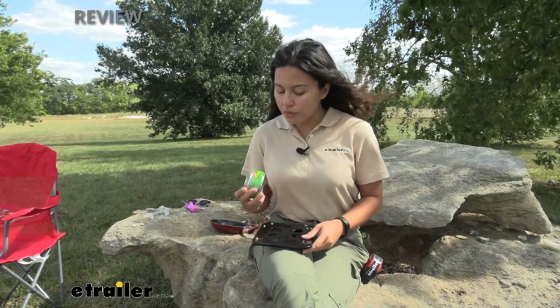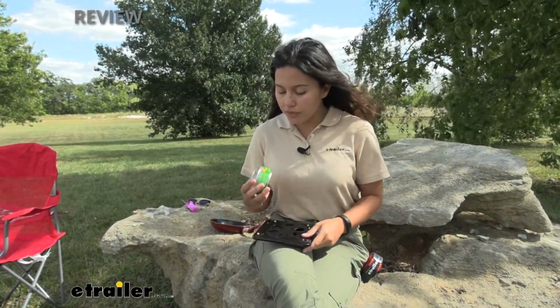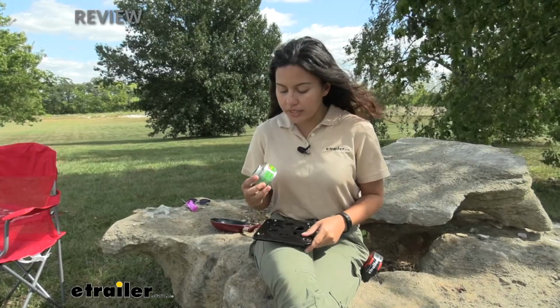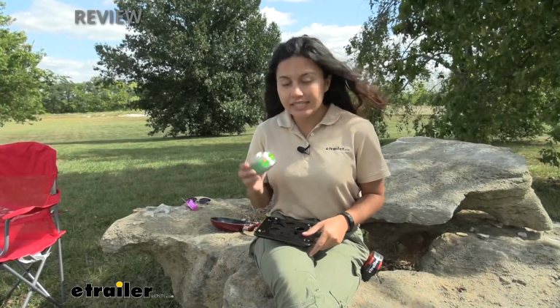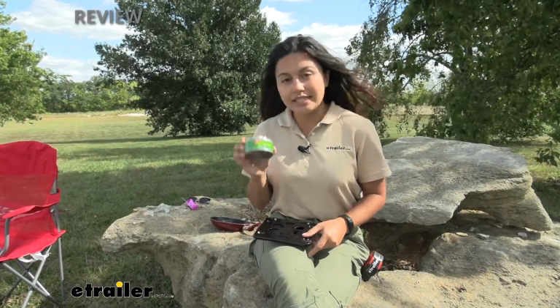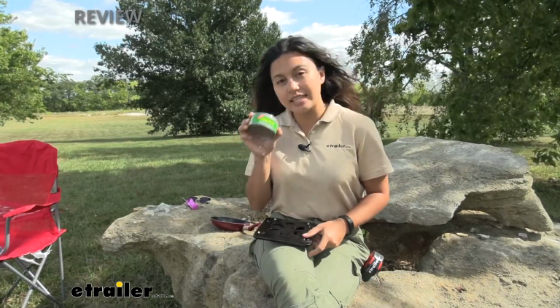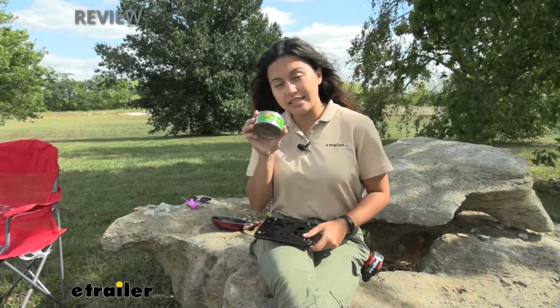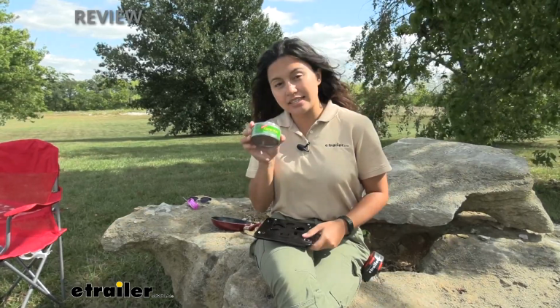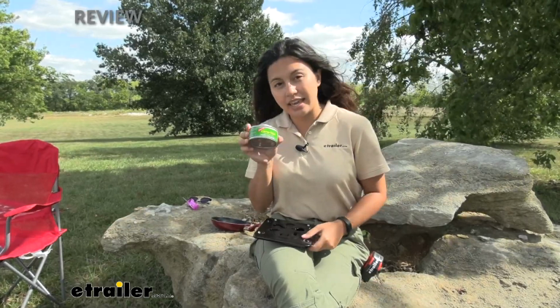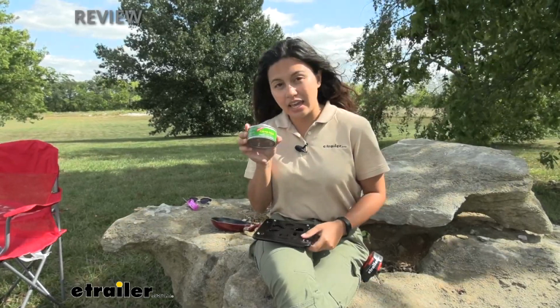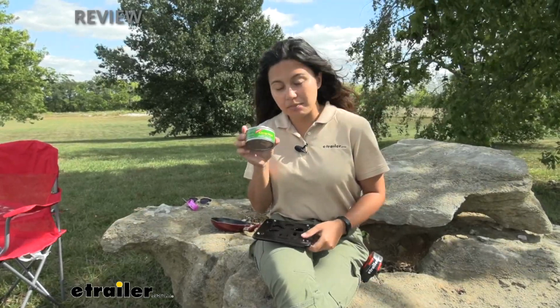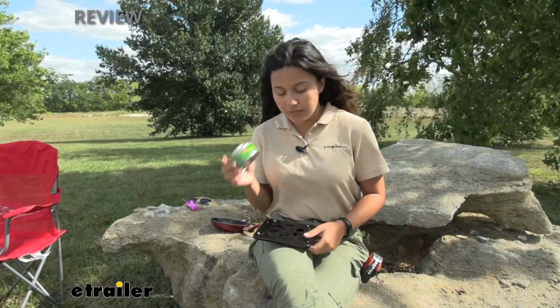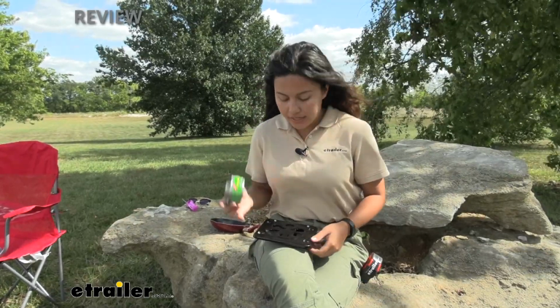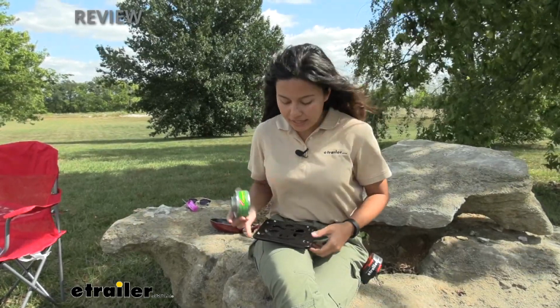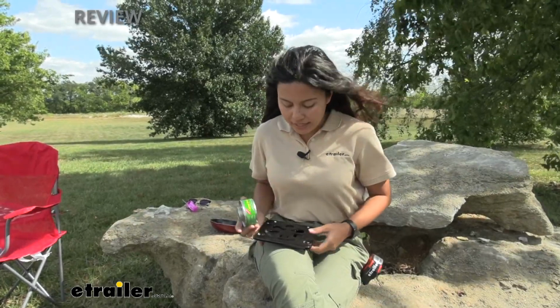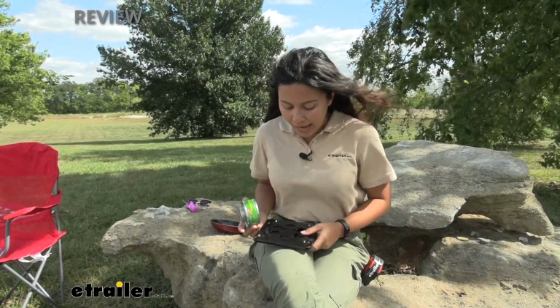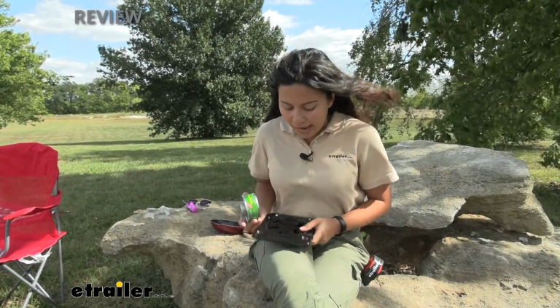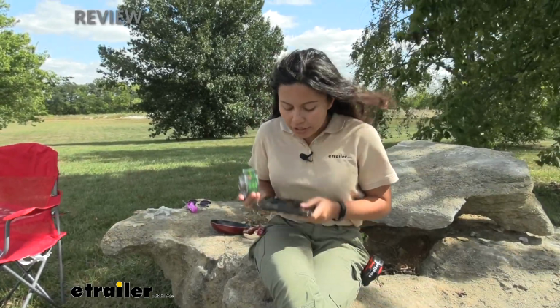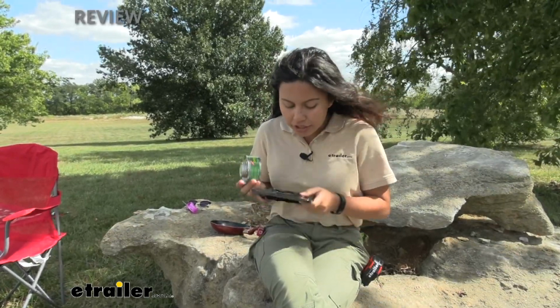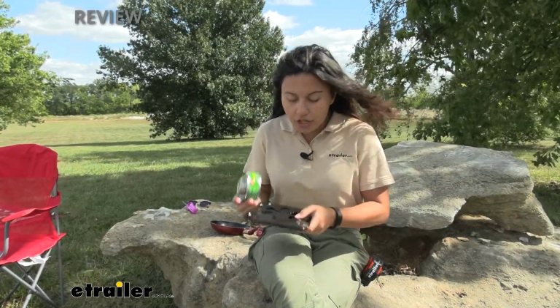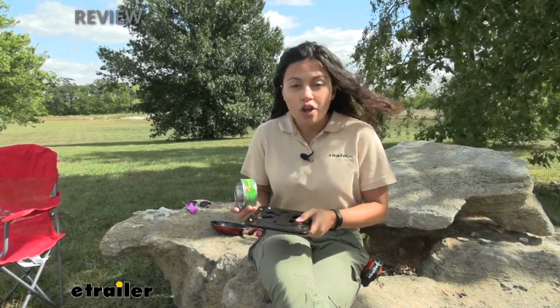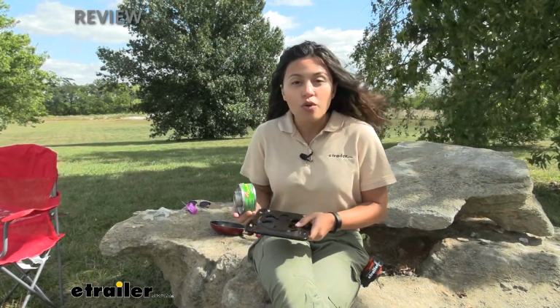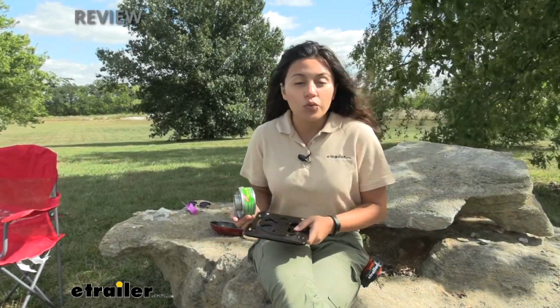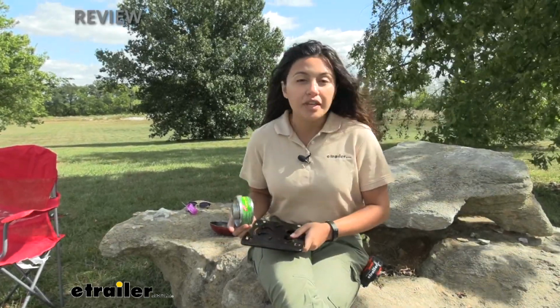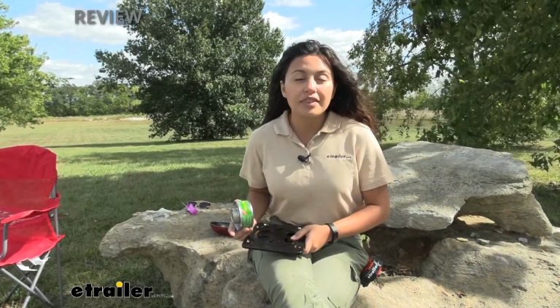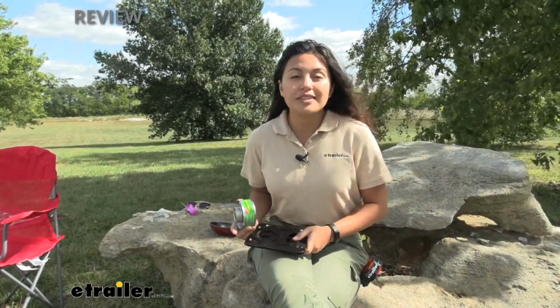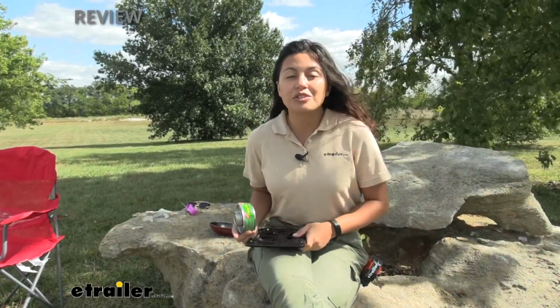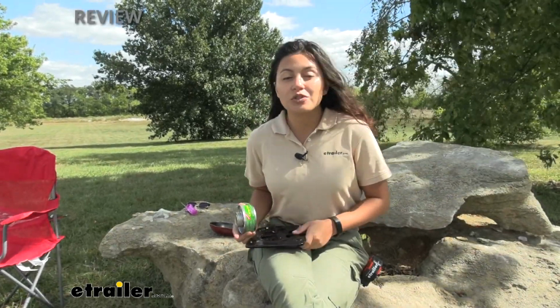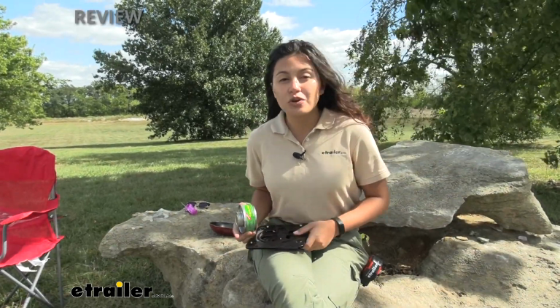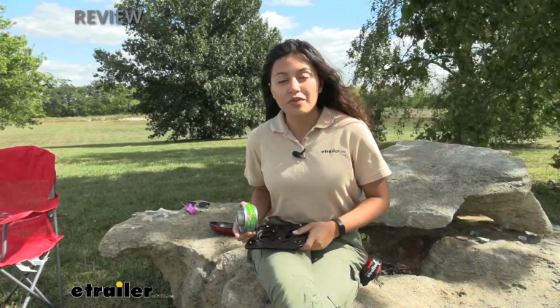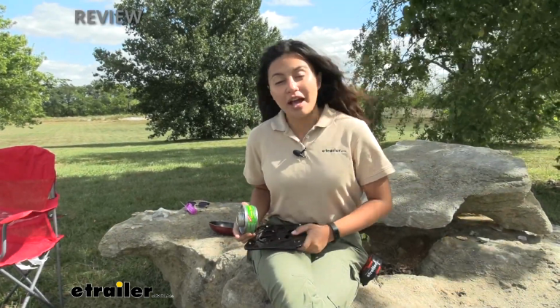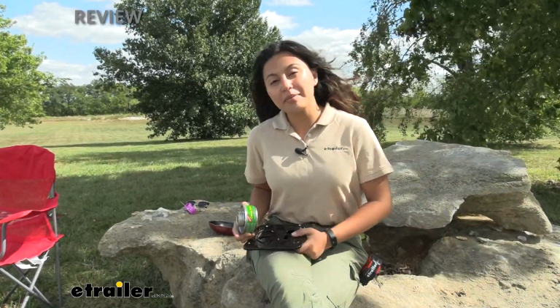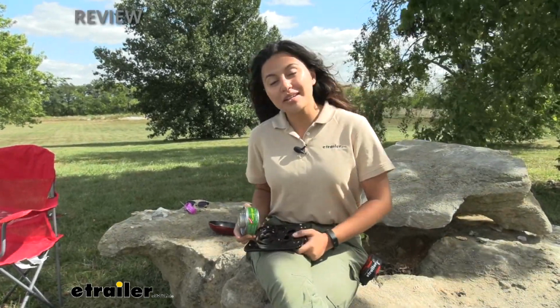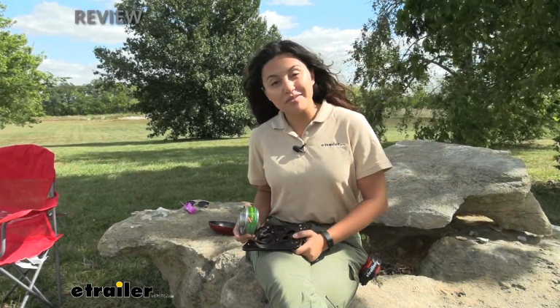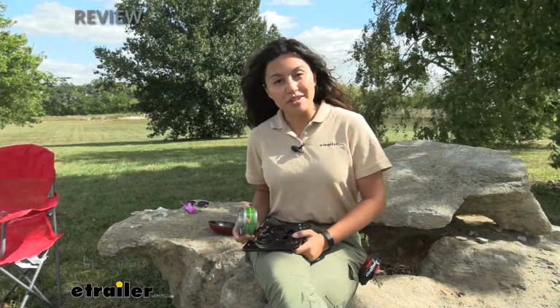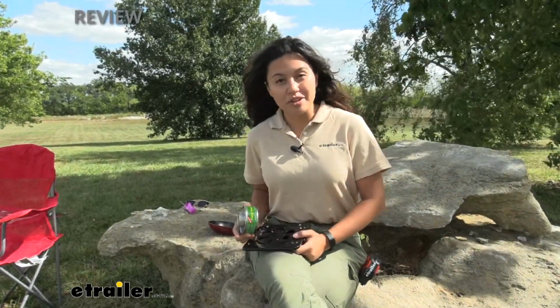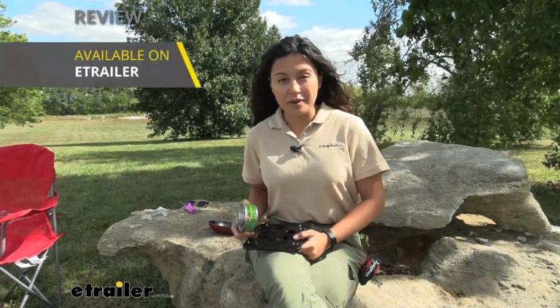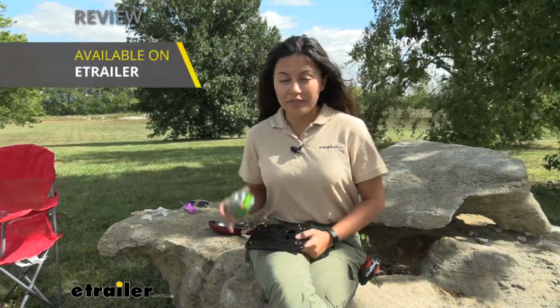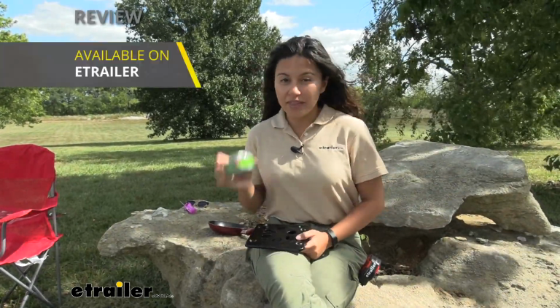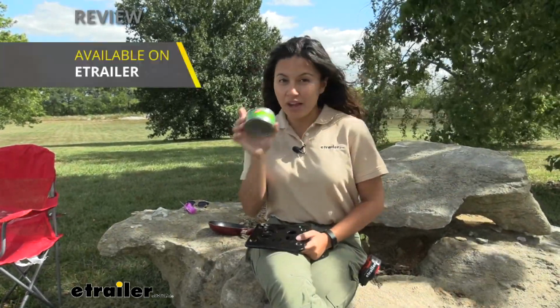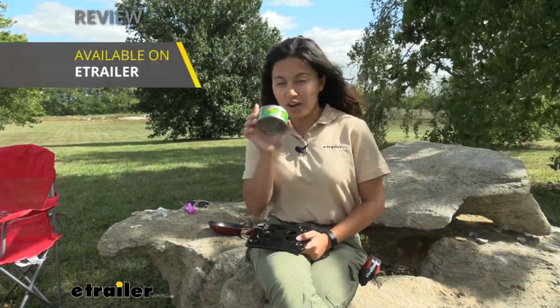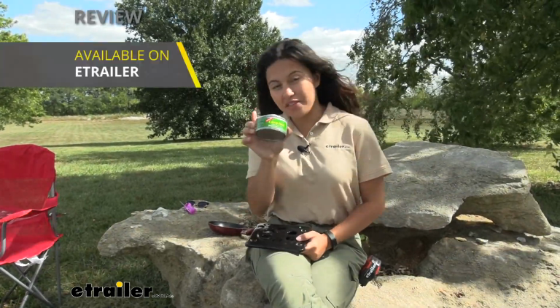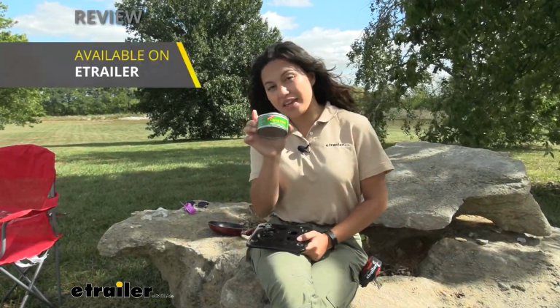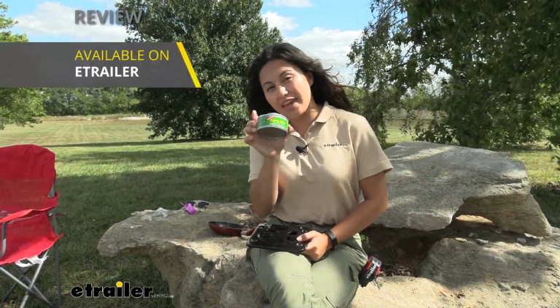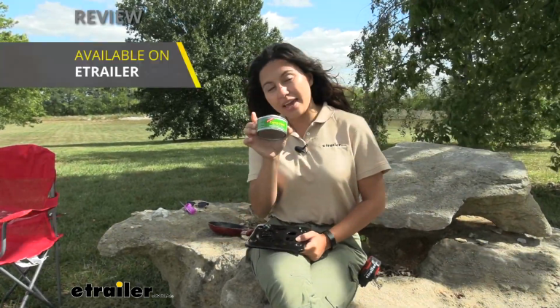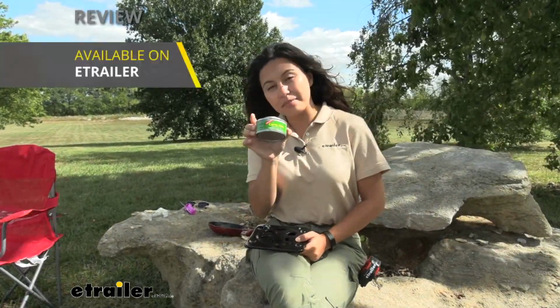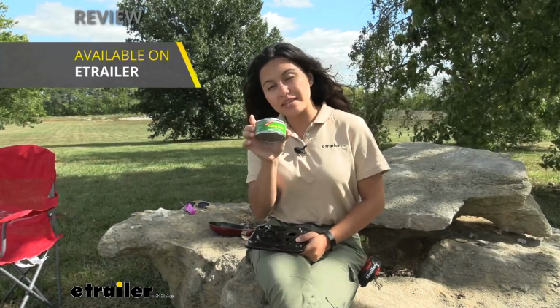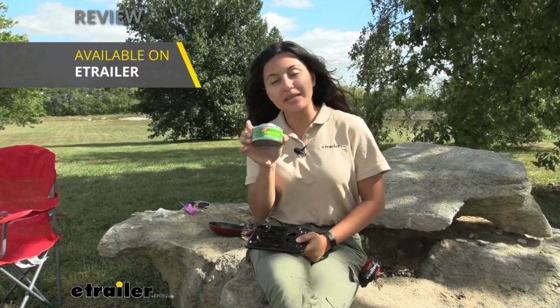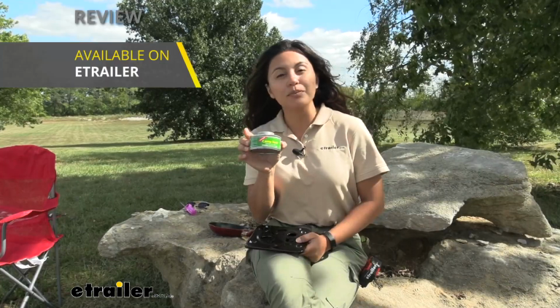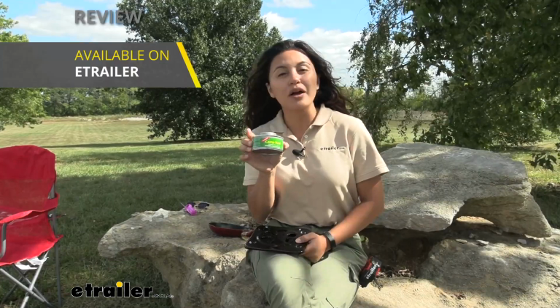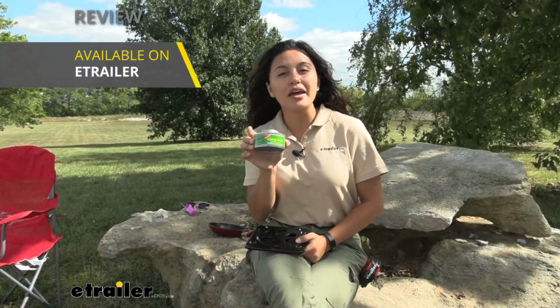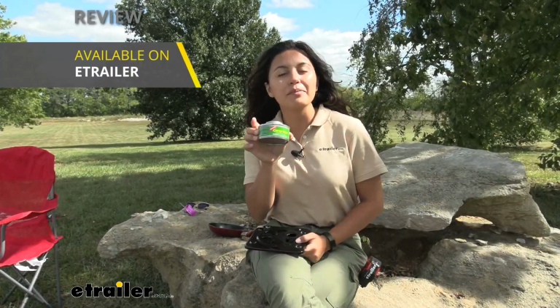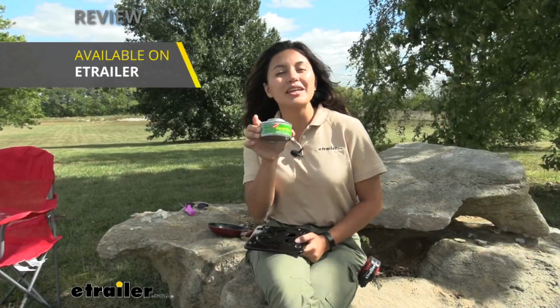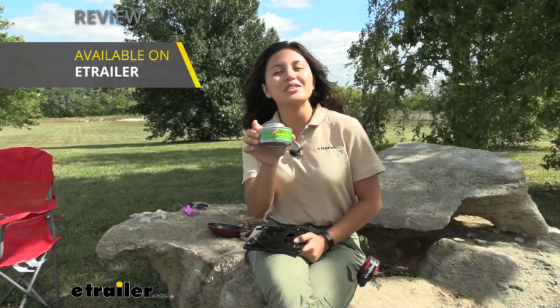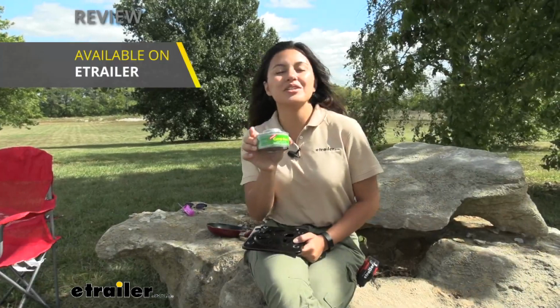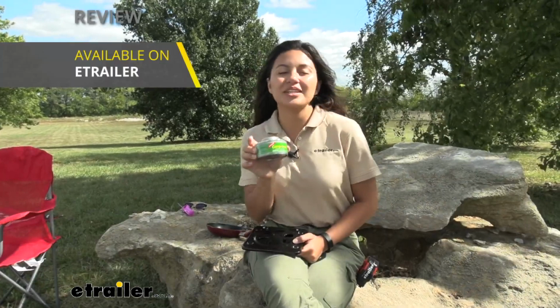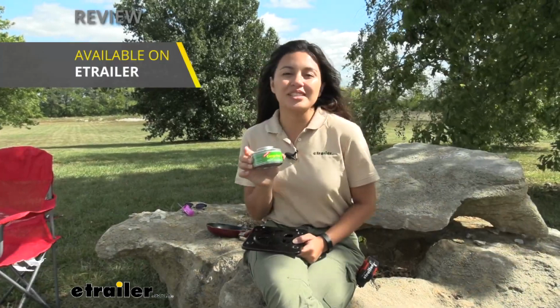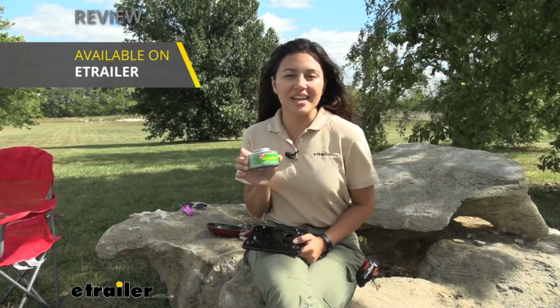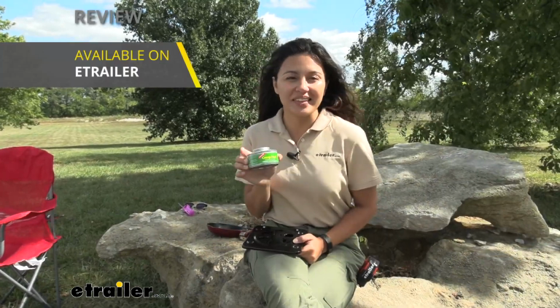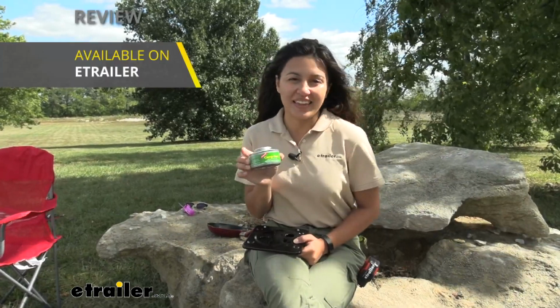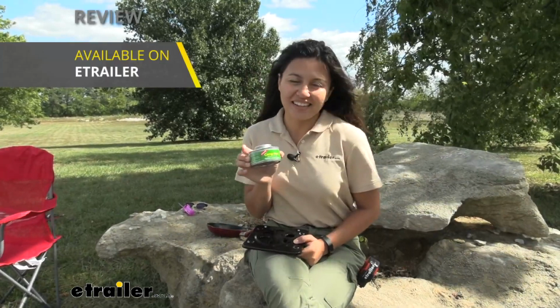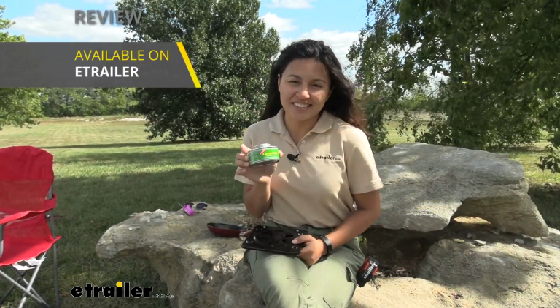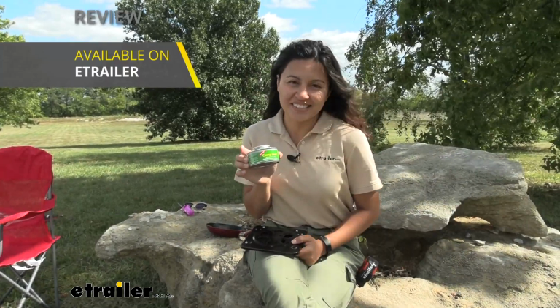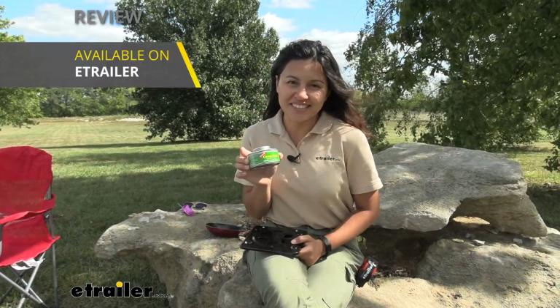If you want to see this Camp Heat in action with this stove, I made a video about that on the Camp Heat product page — you can check that out too.